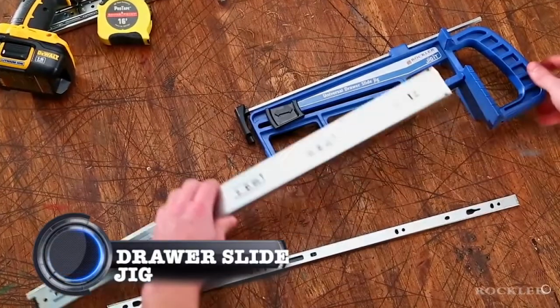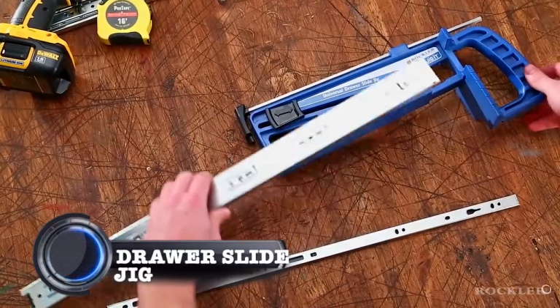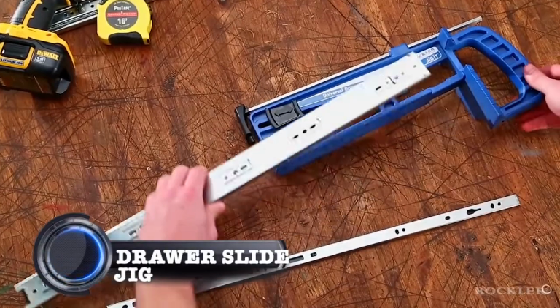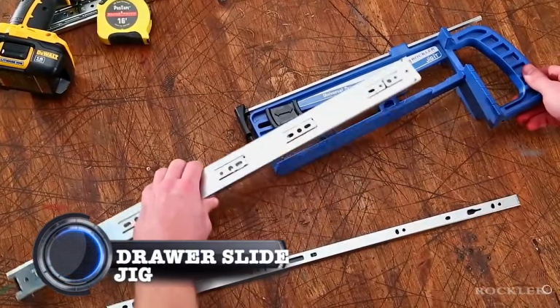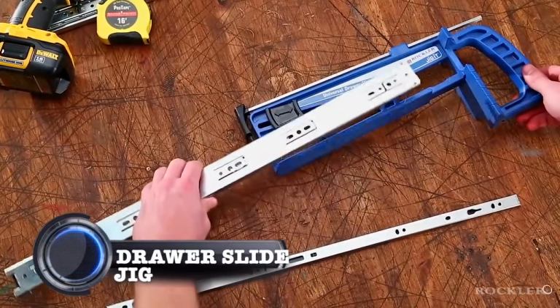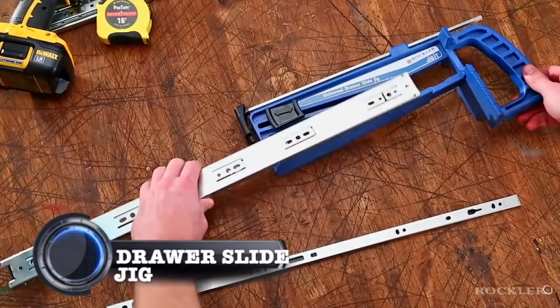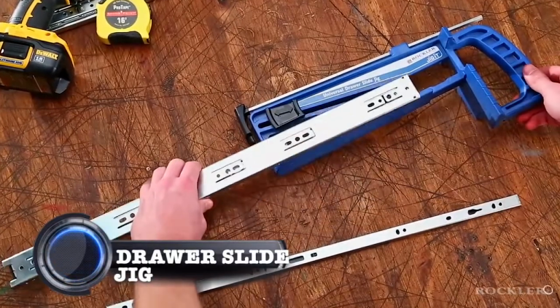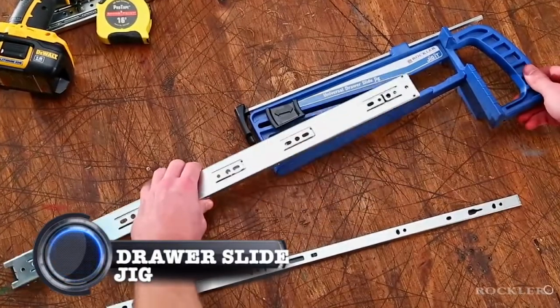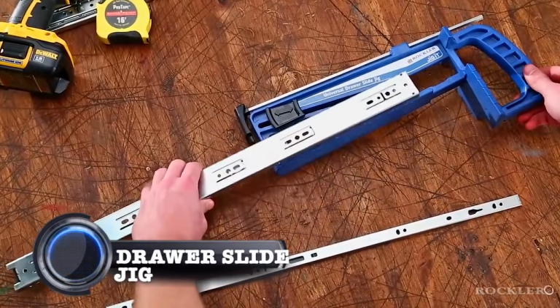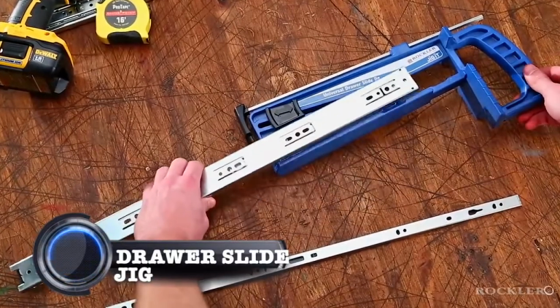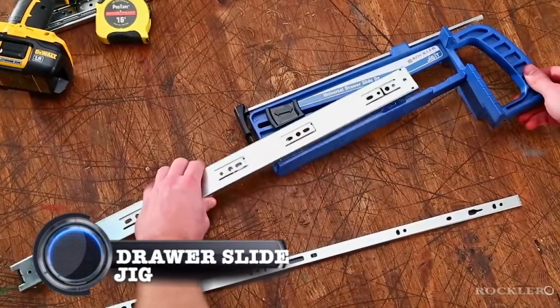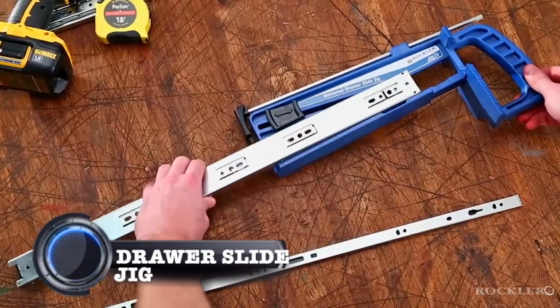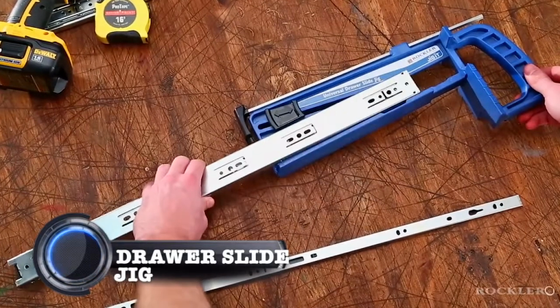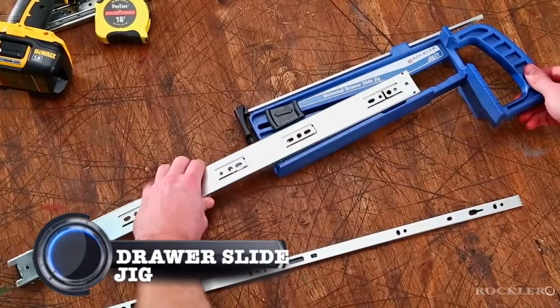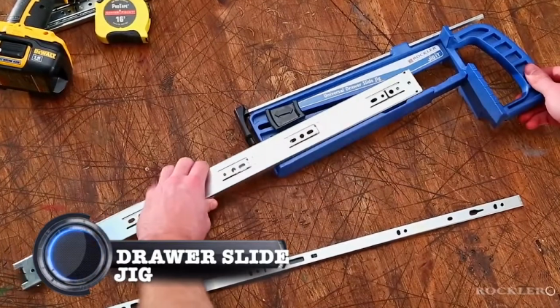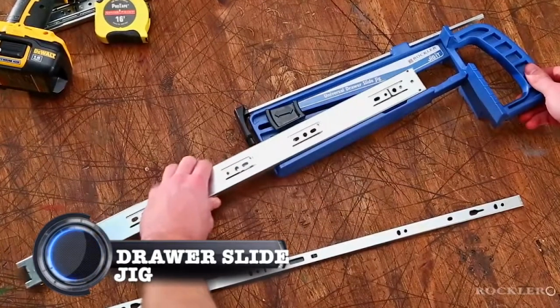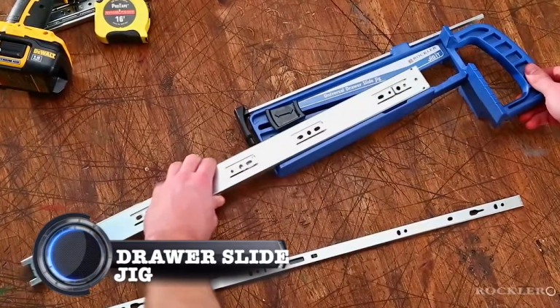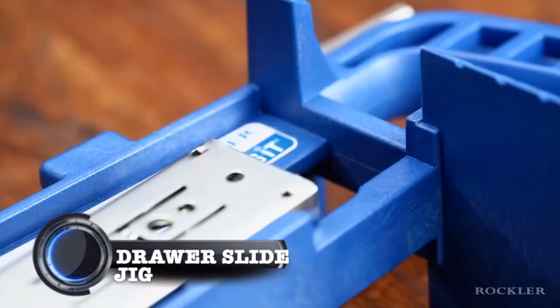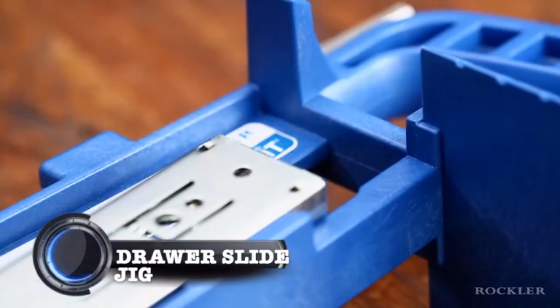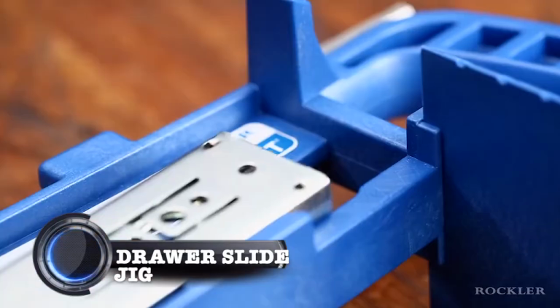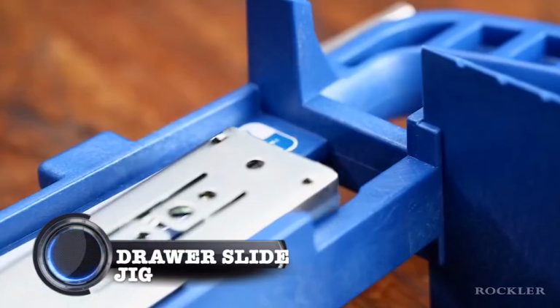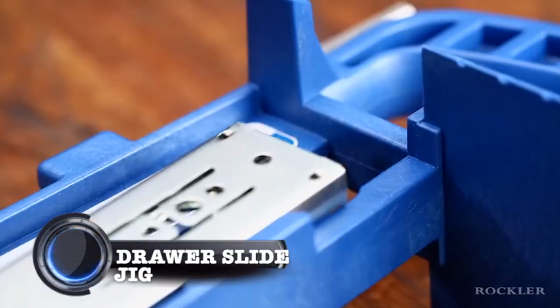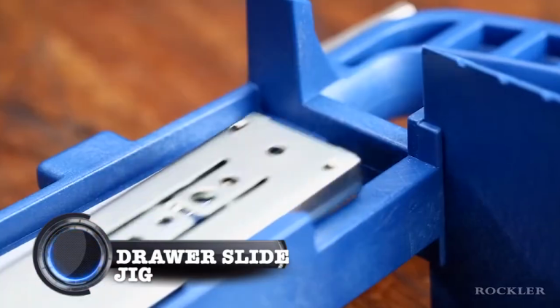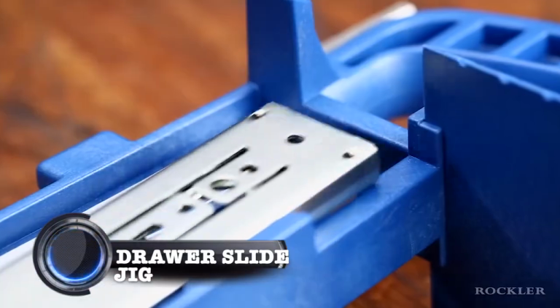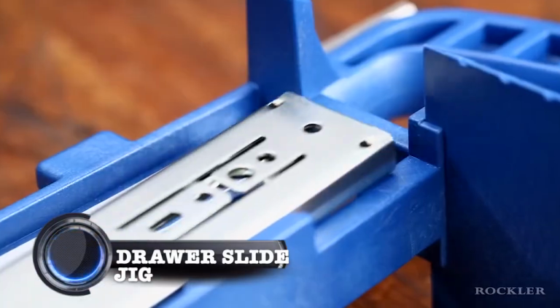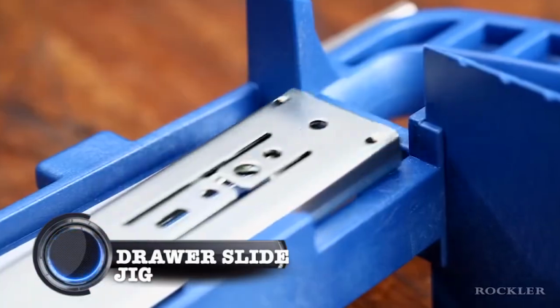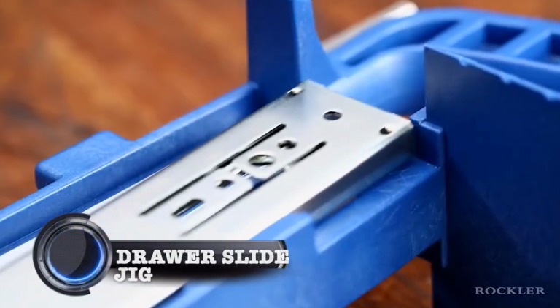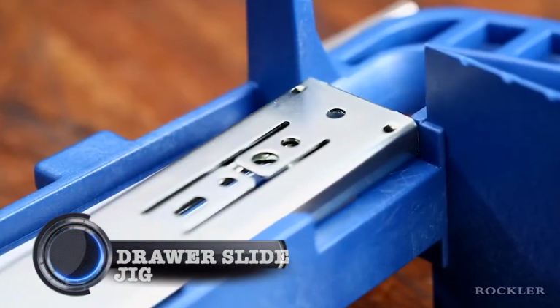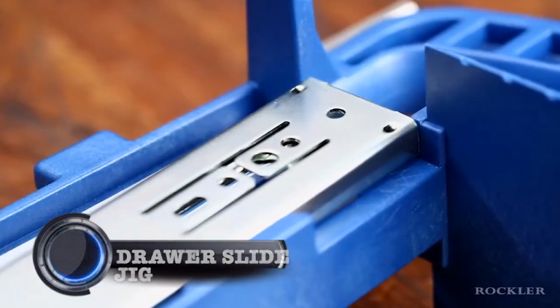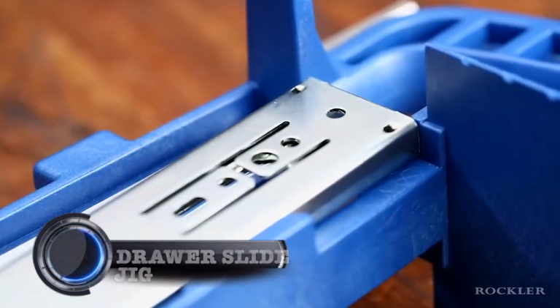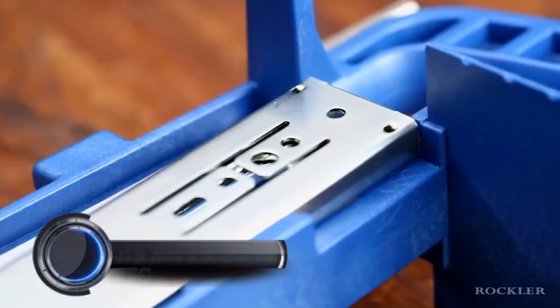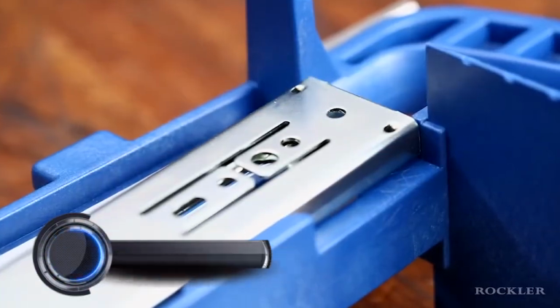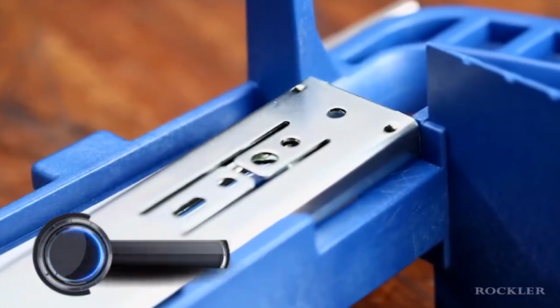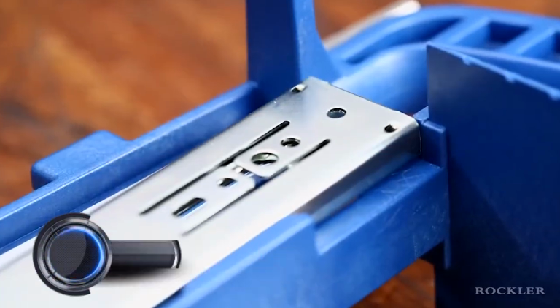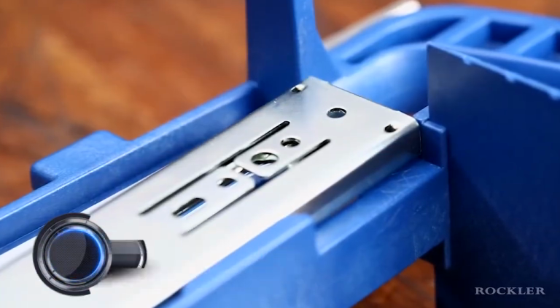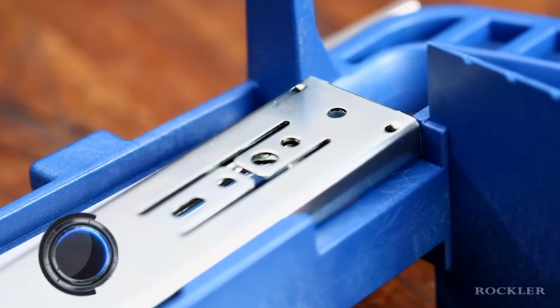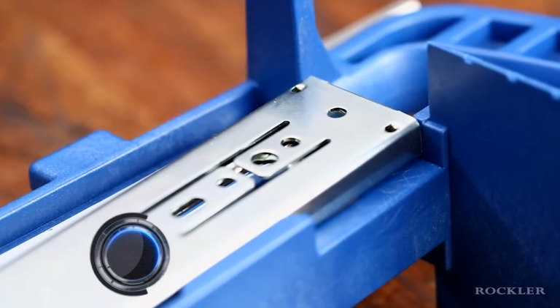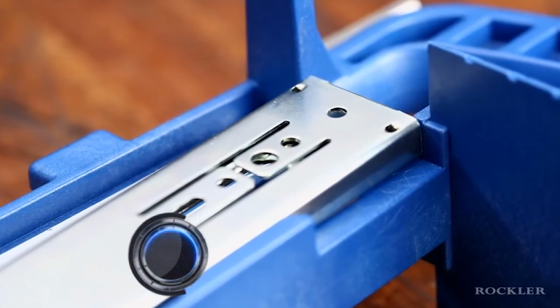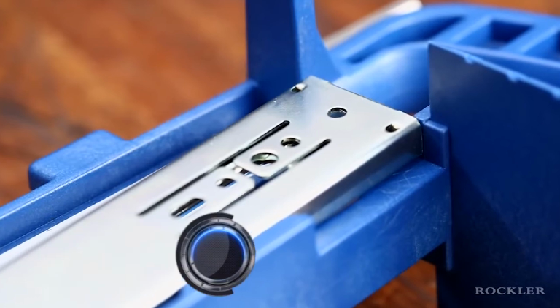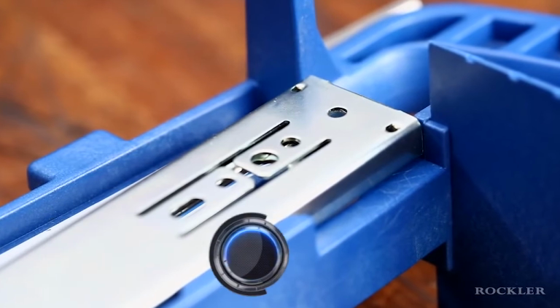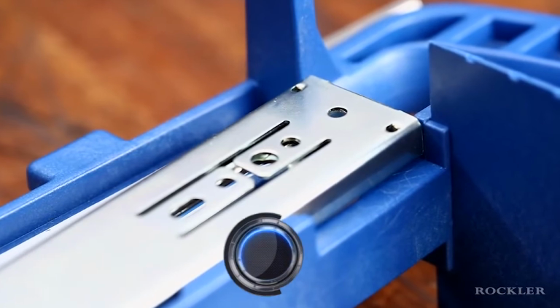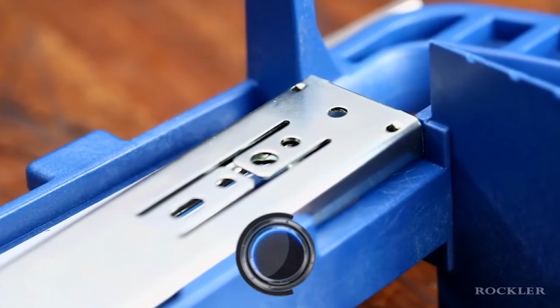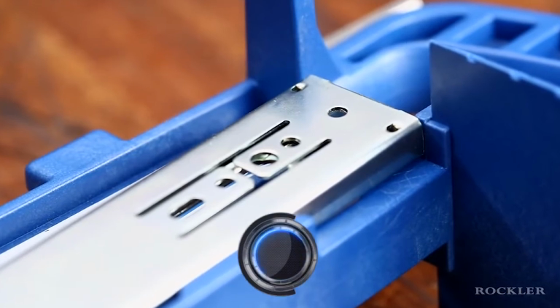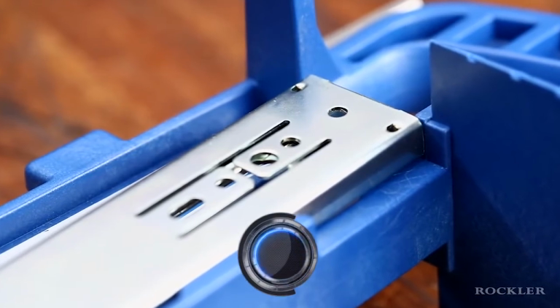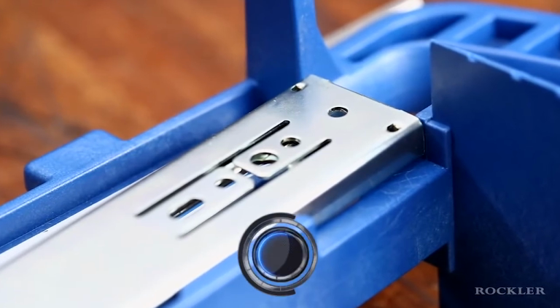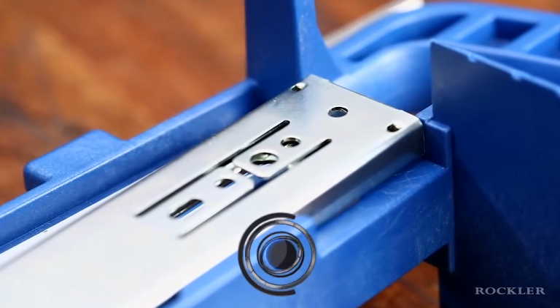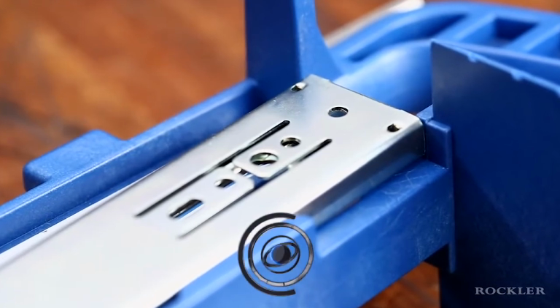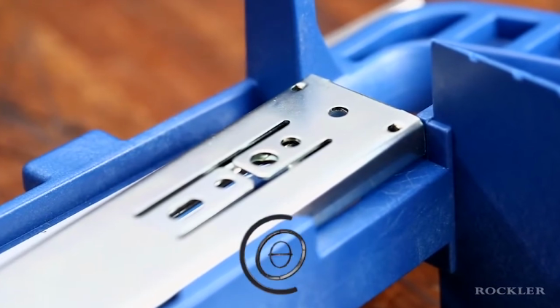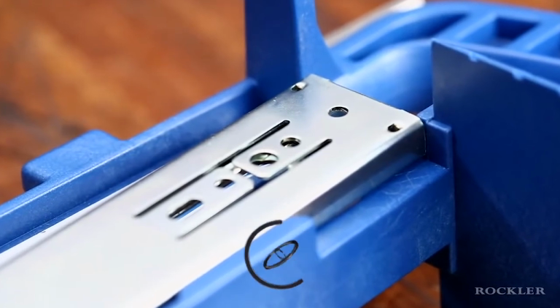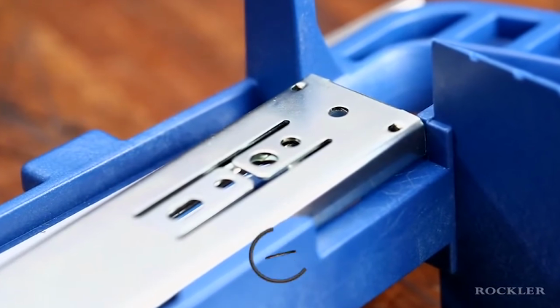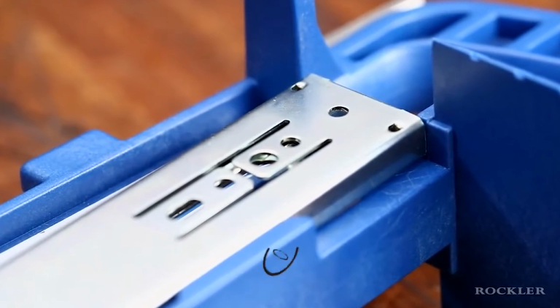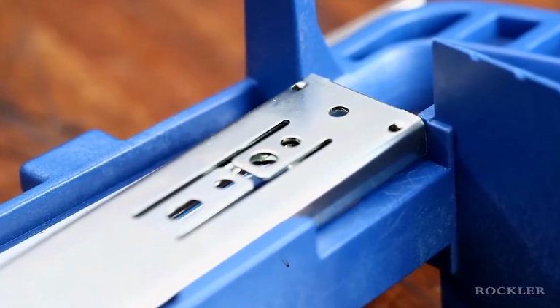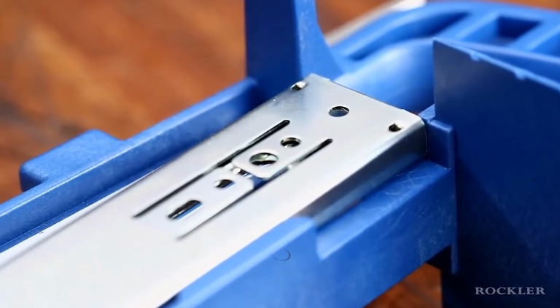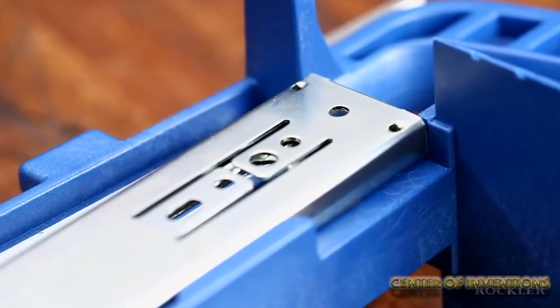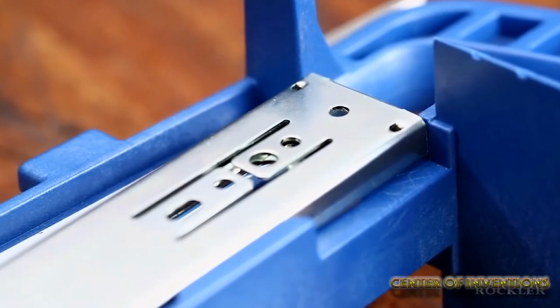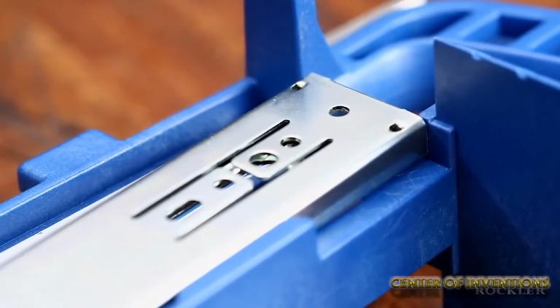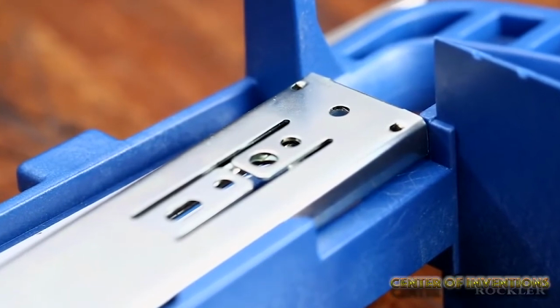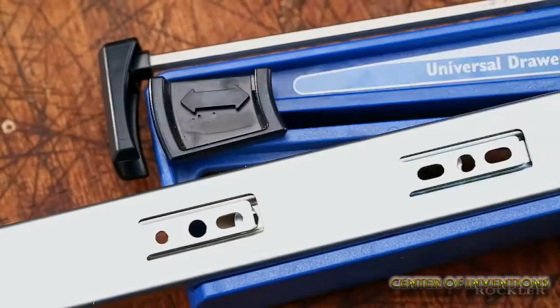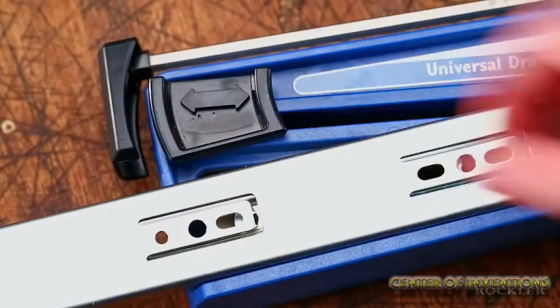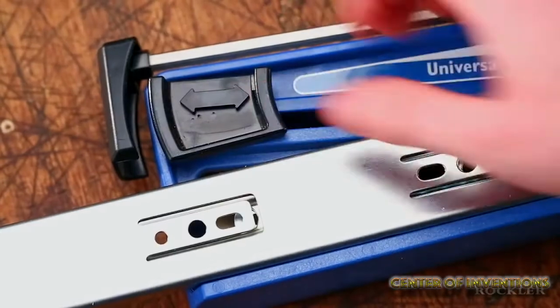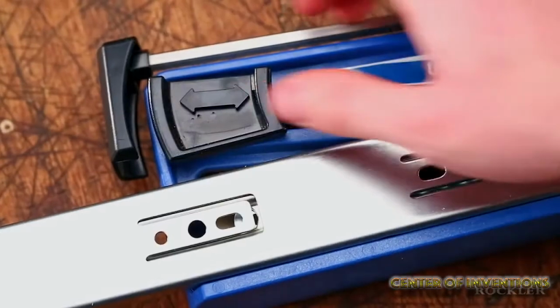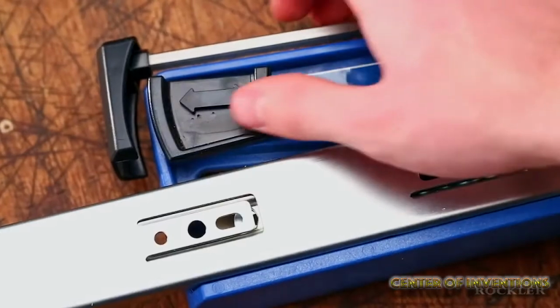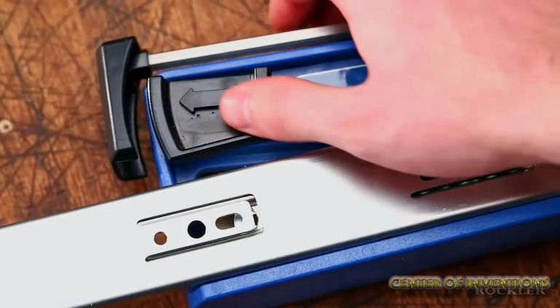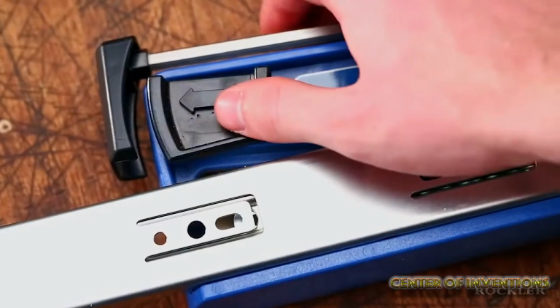Draw Slide Jig. This tool allows you to install door slides with great ease.